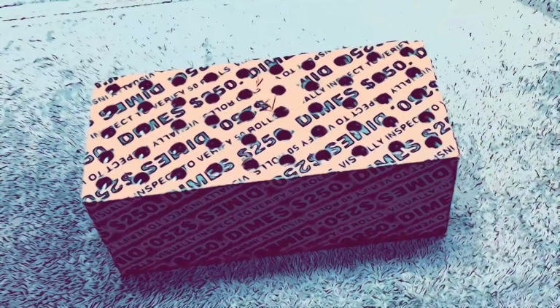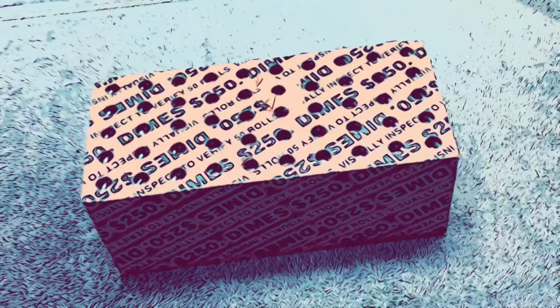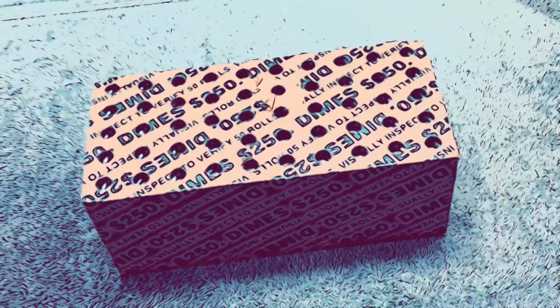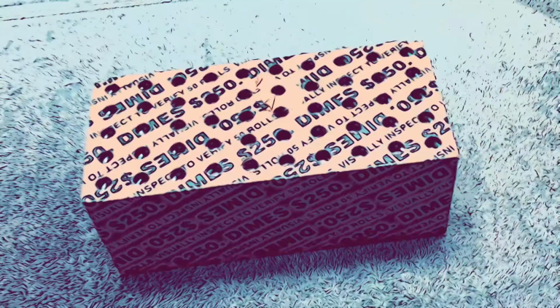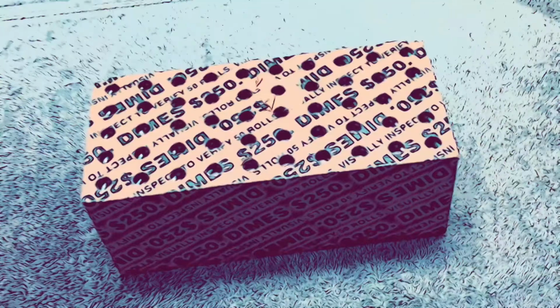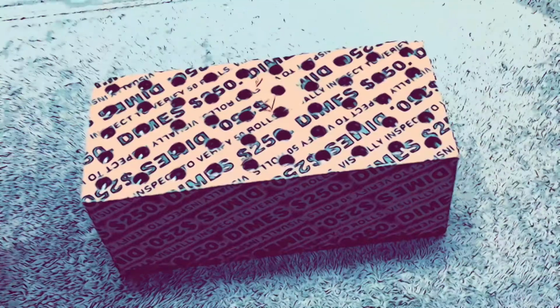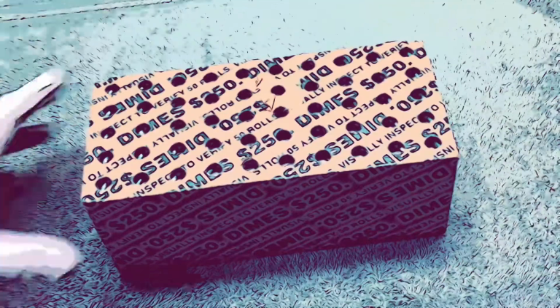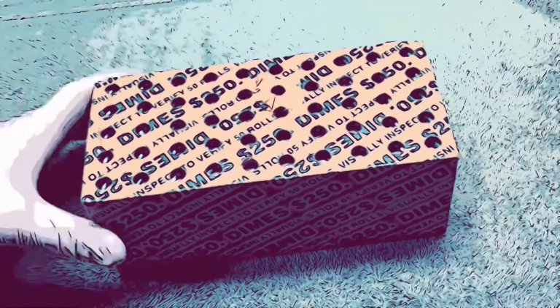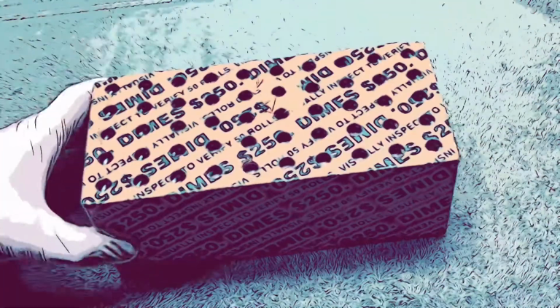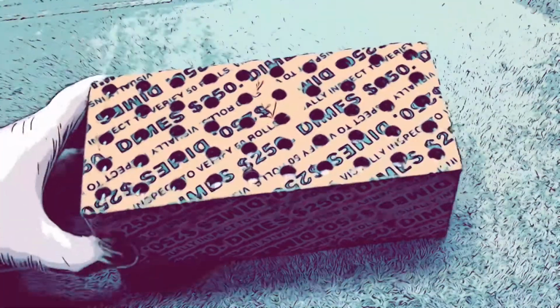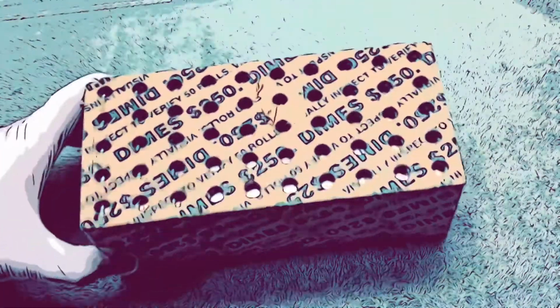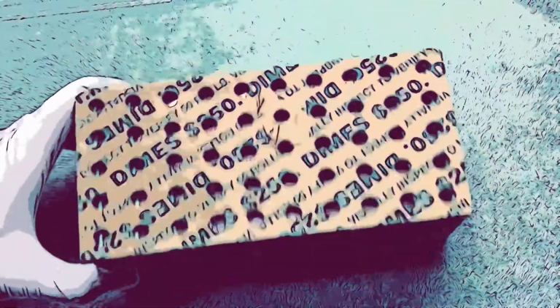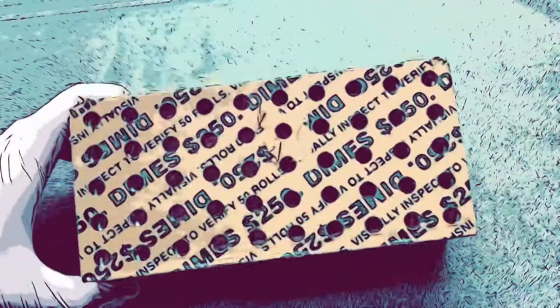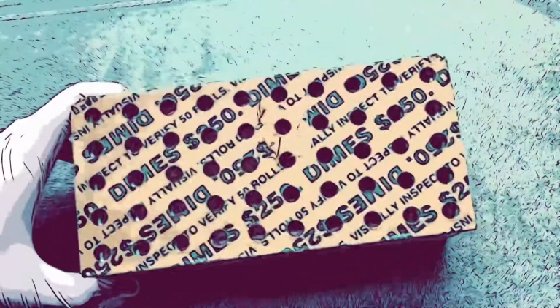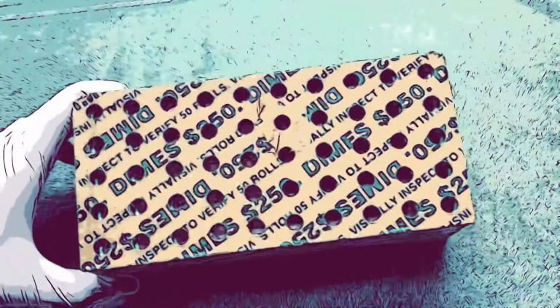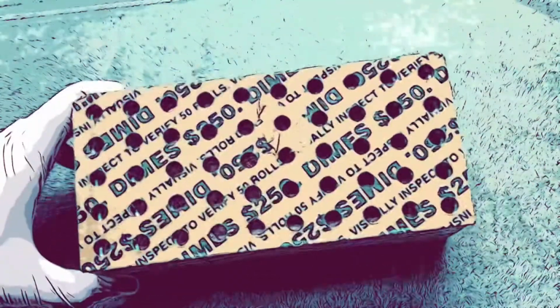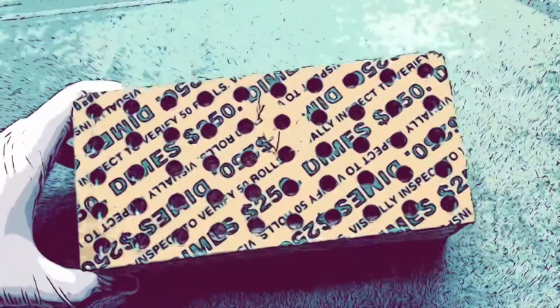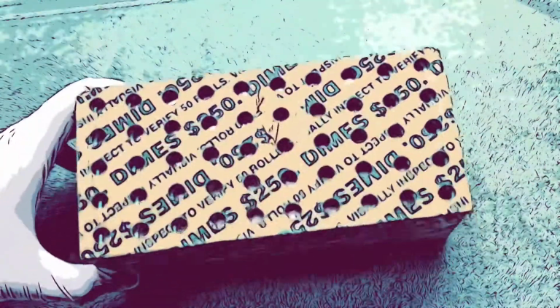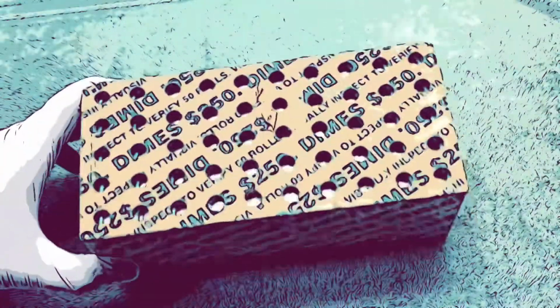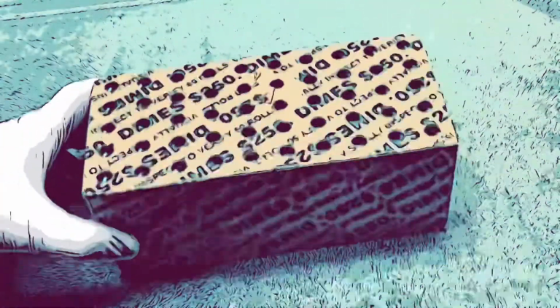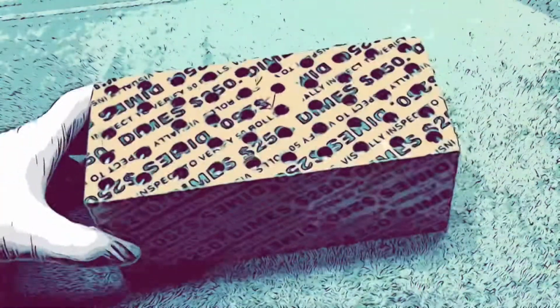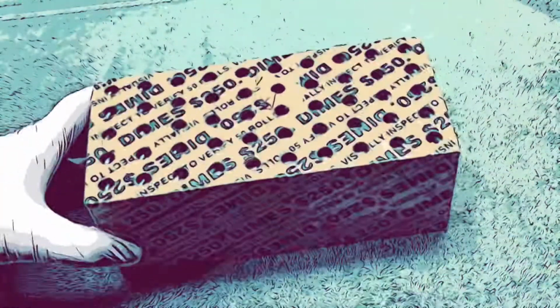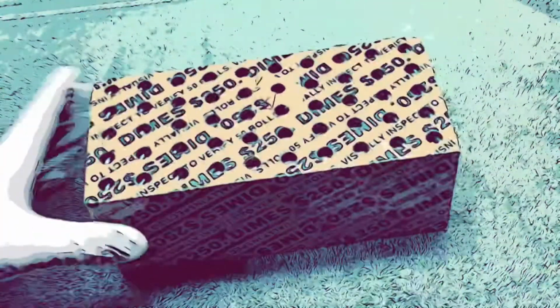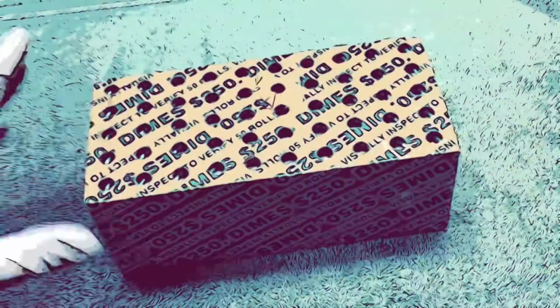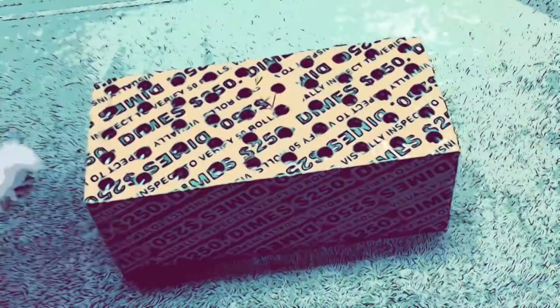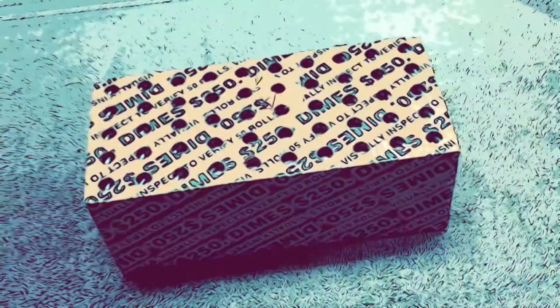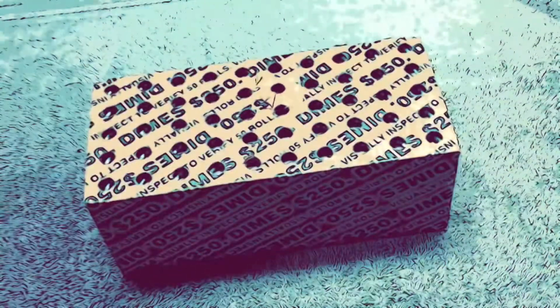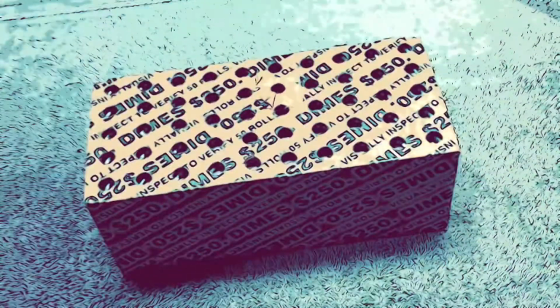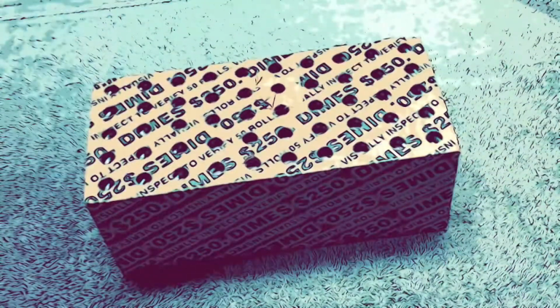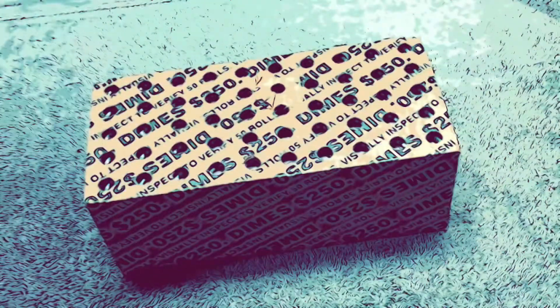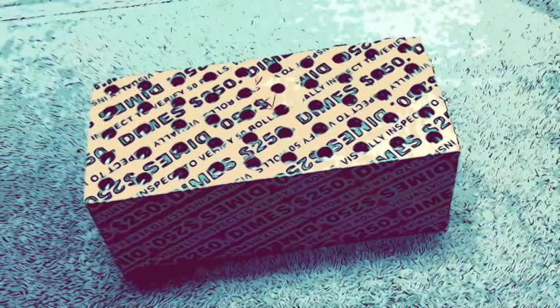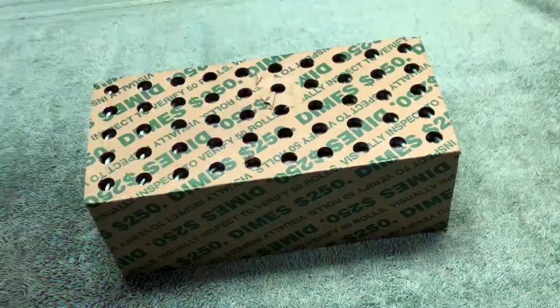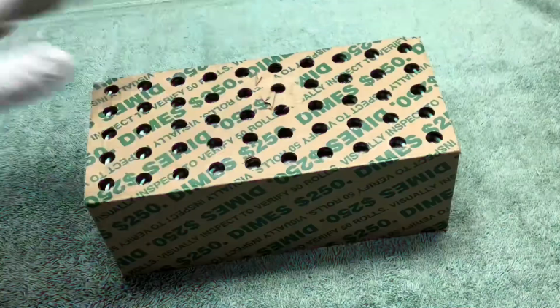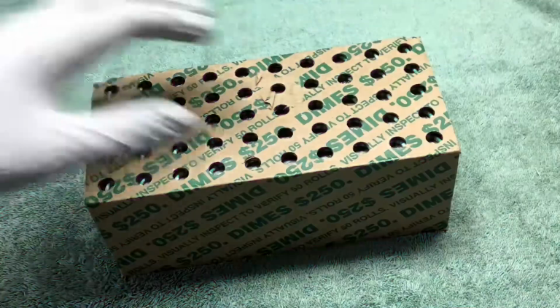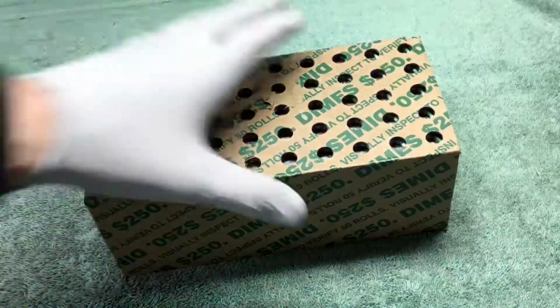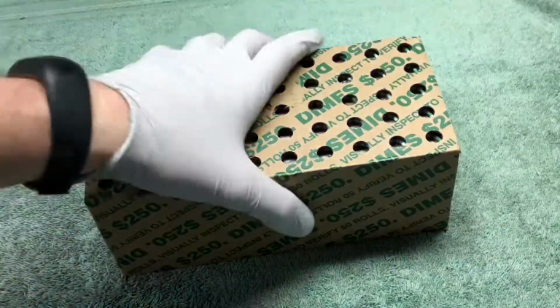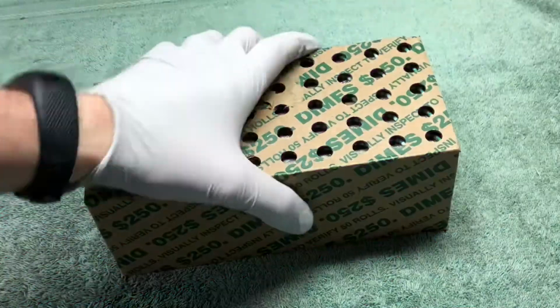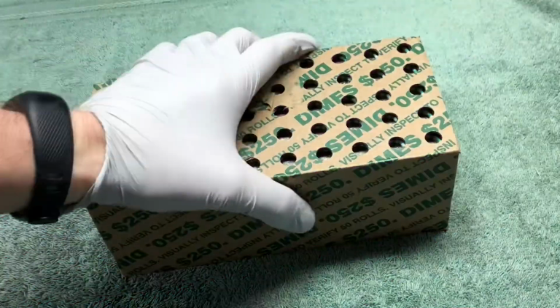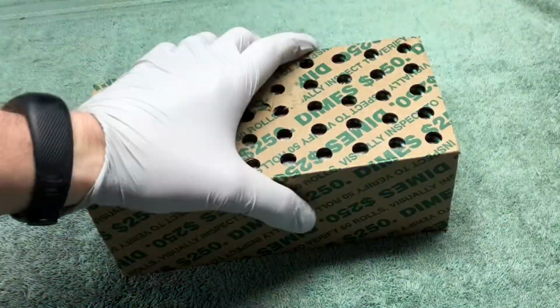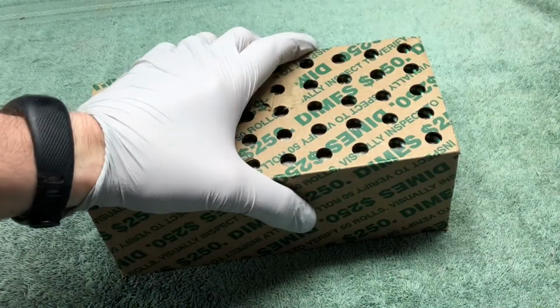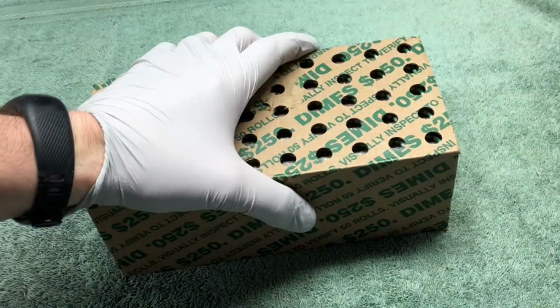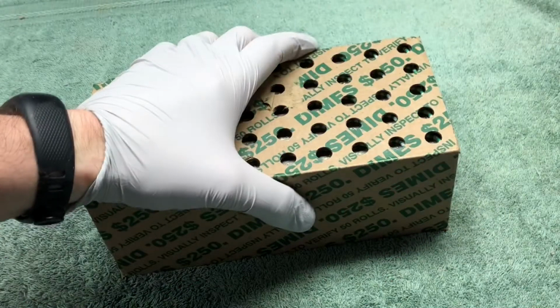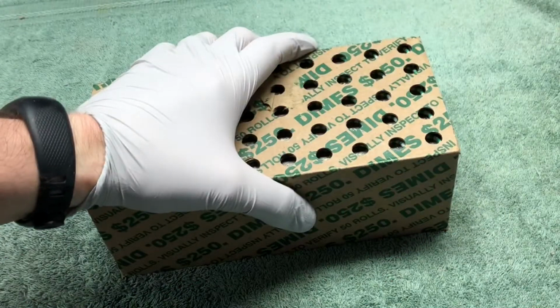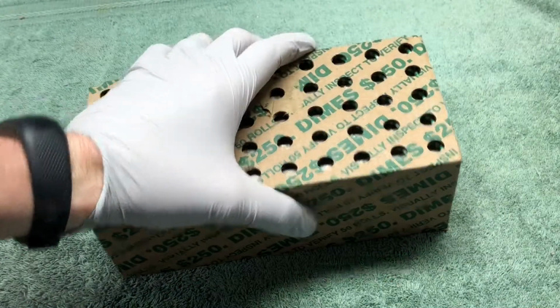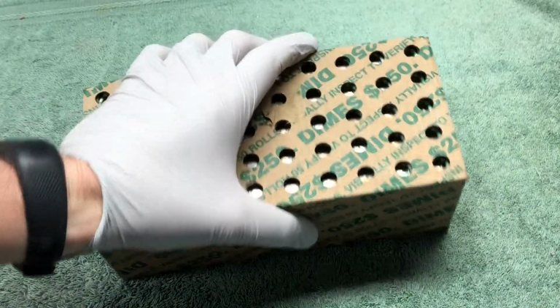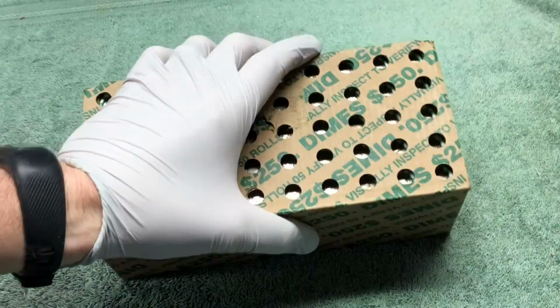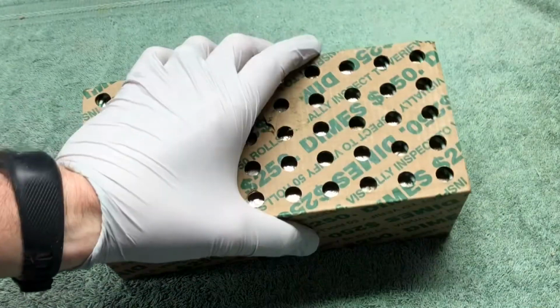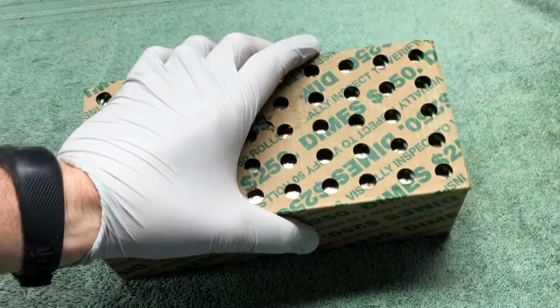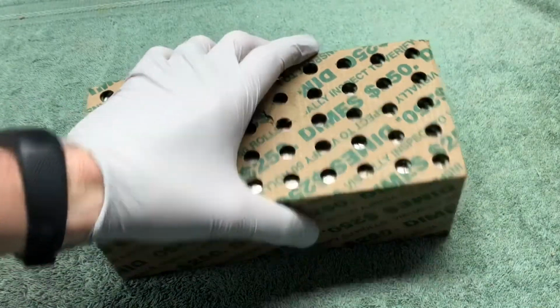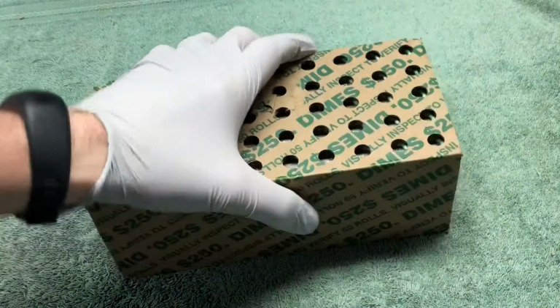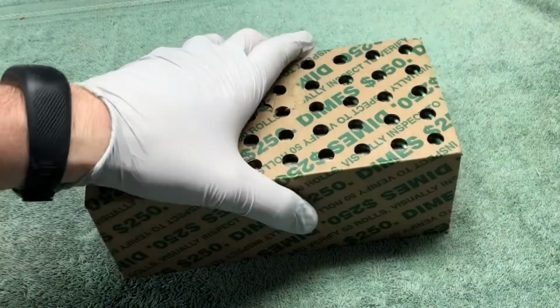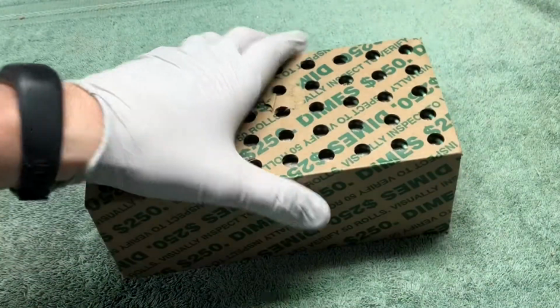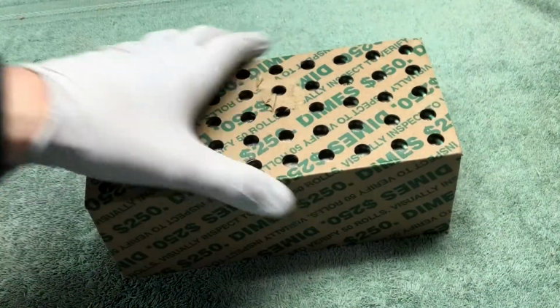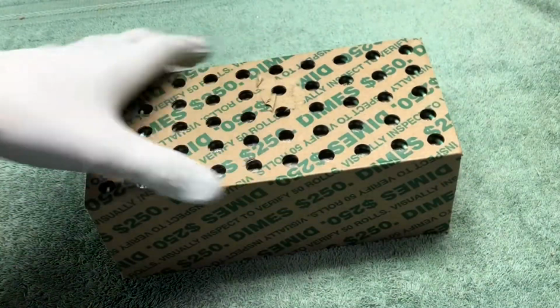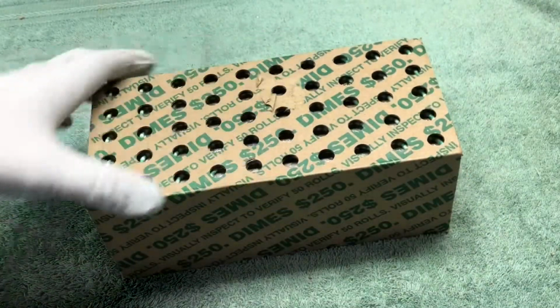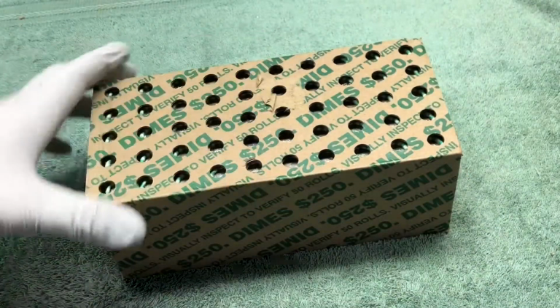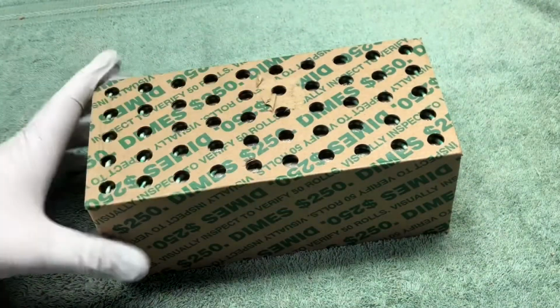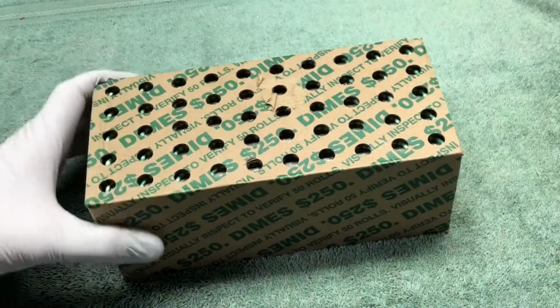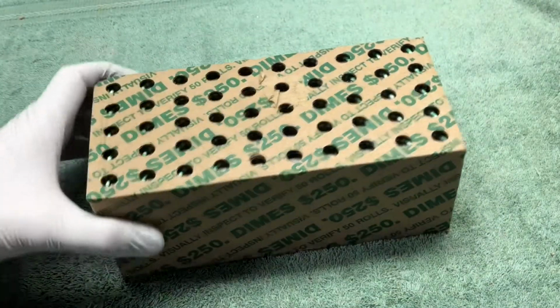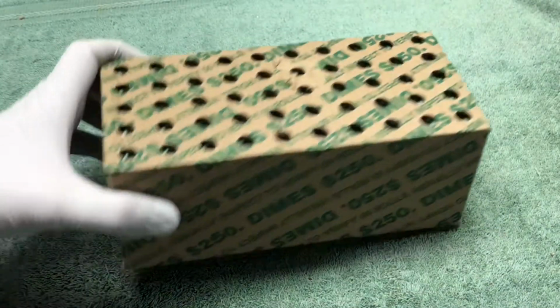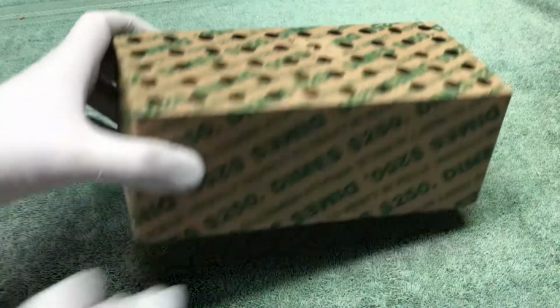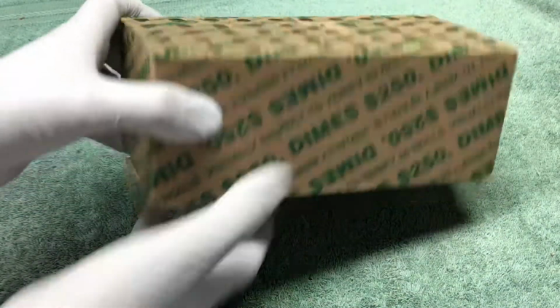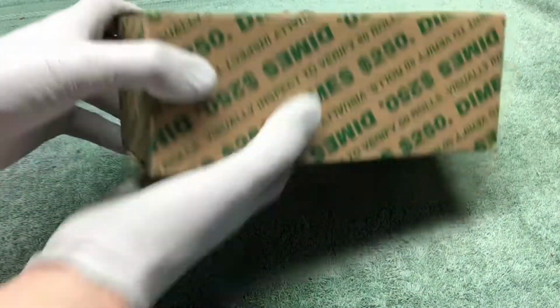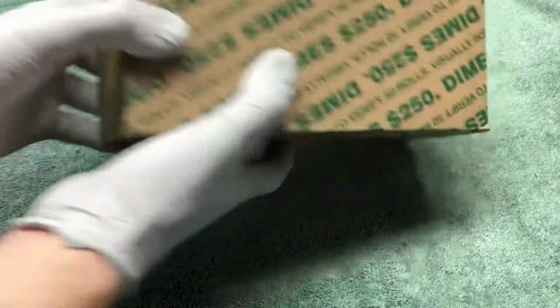Hey YouTube, Stack Attack here with a box of dimes. I'm gonna be looking for silver today — hopefully we'll find a bunch.